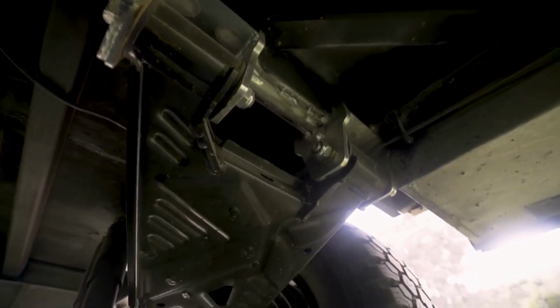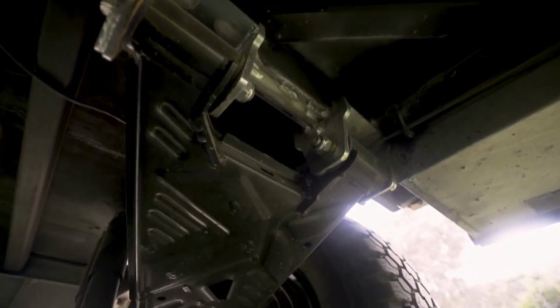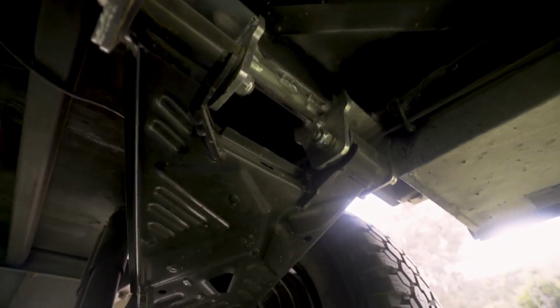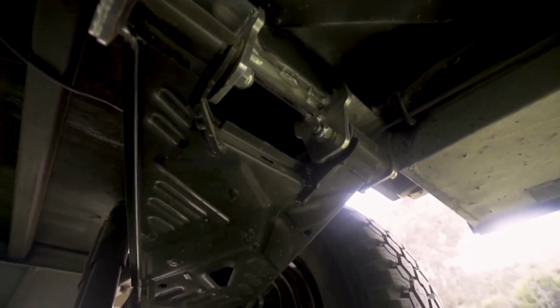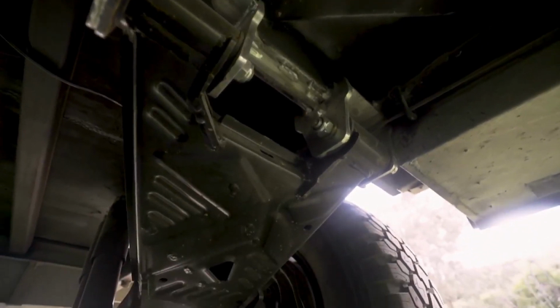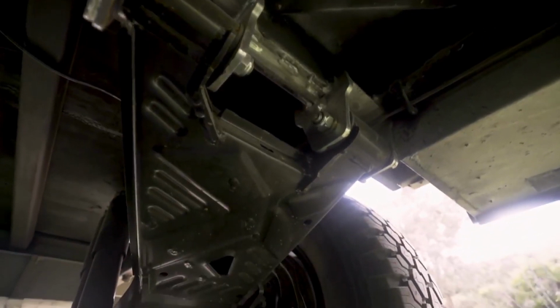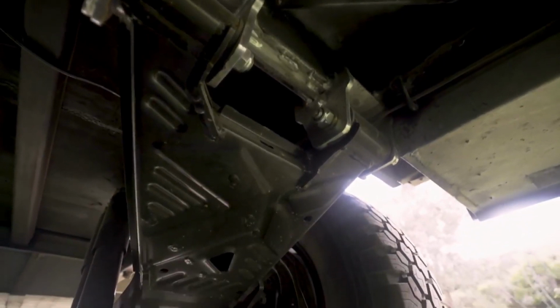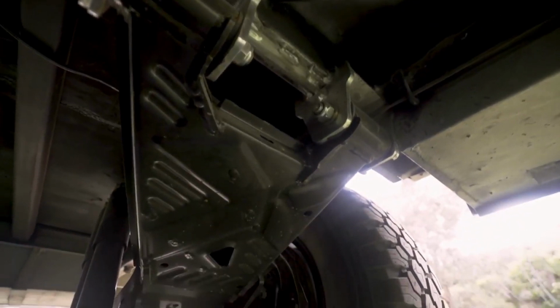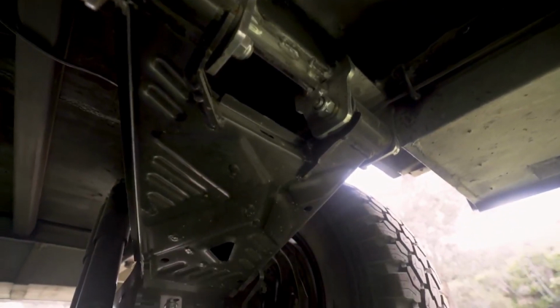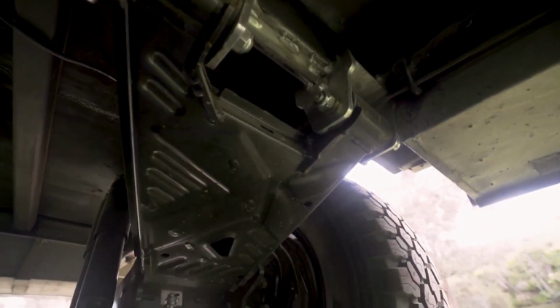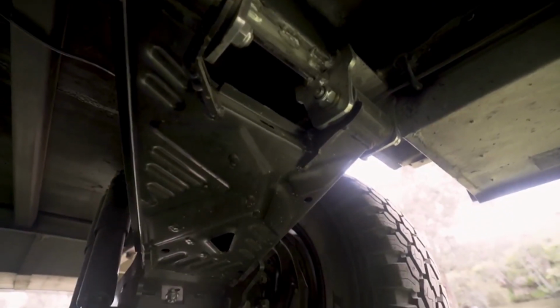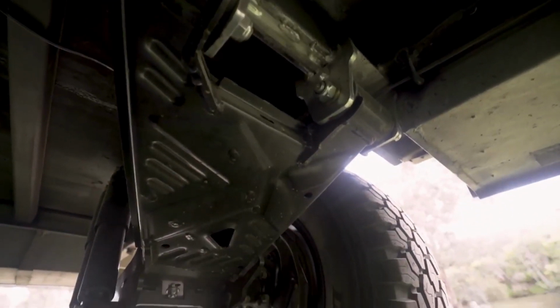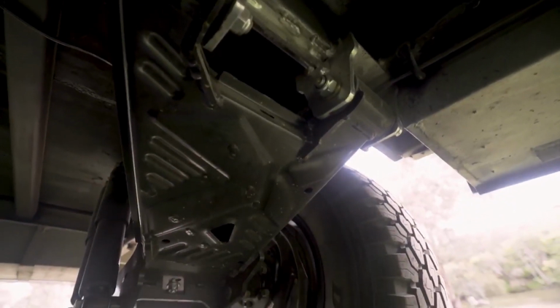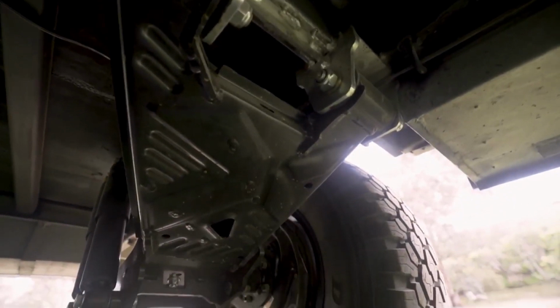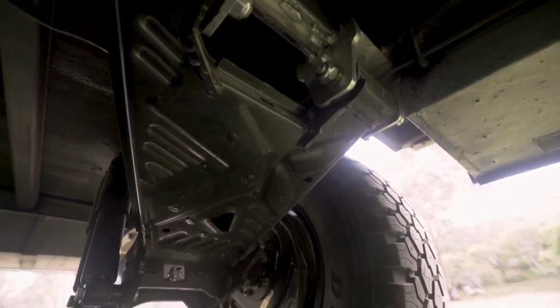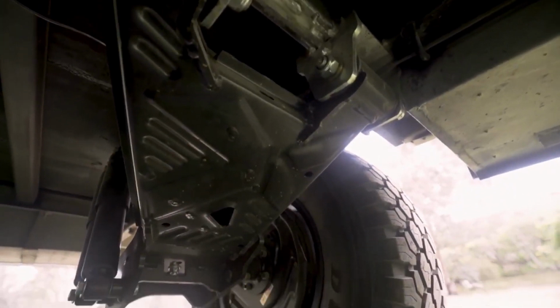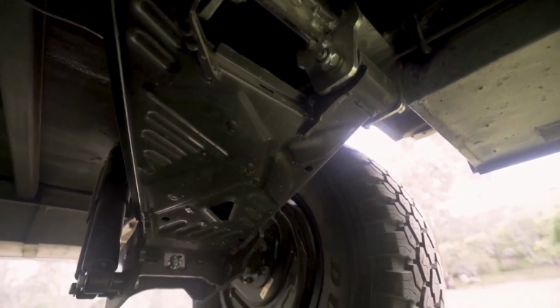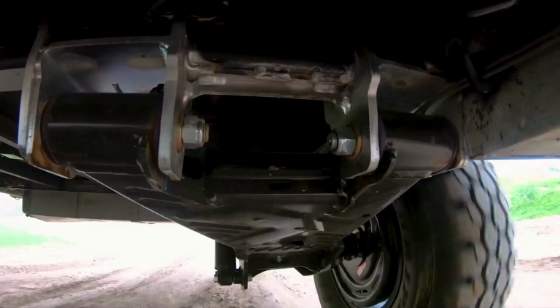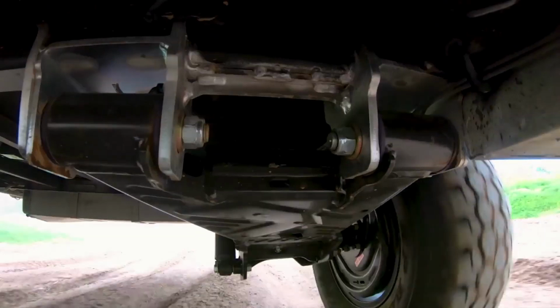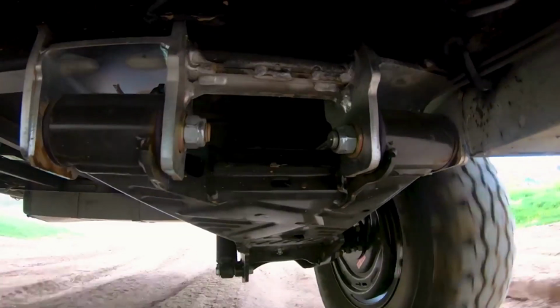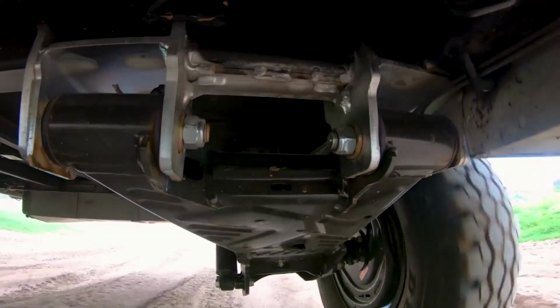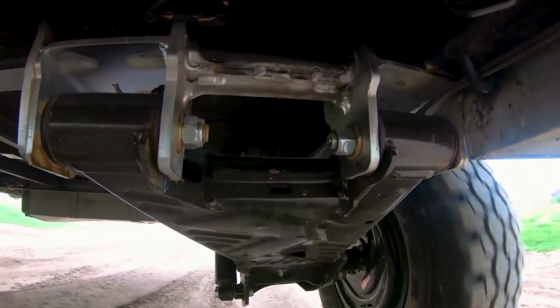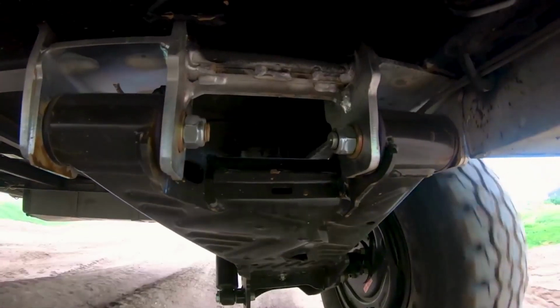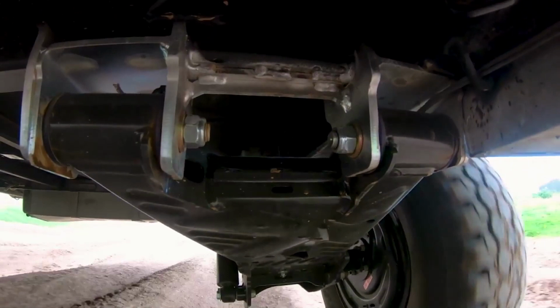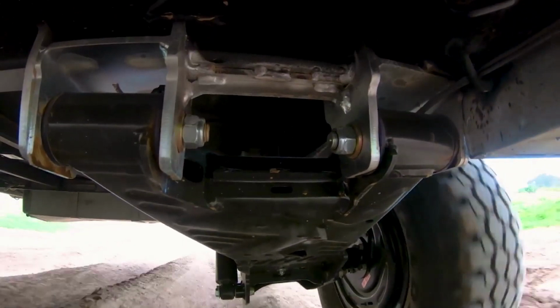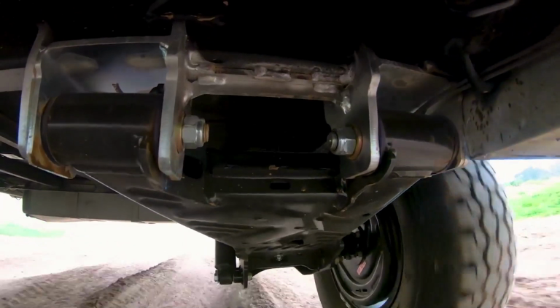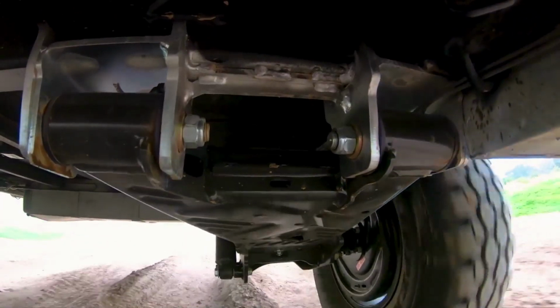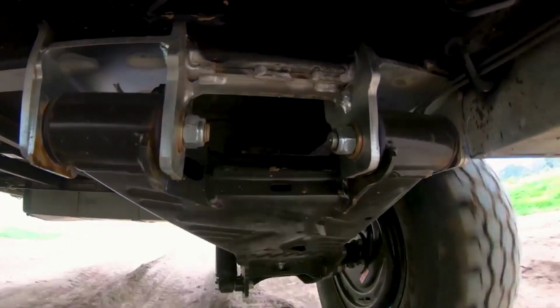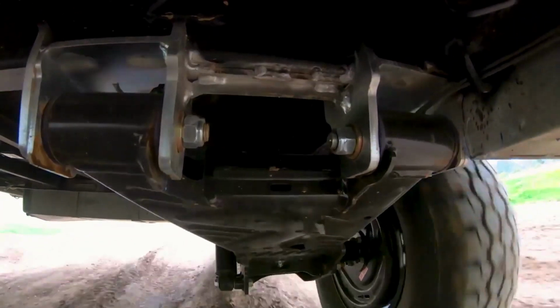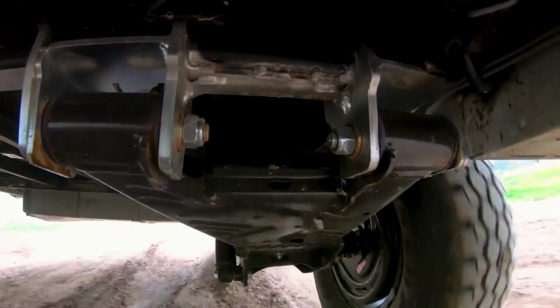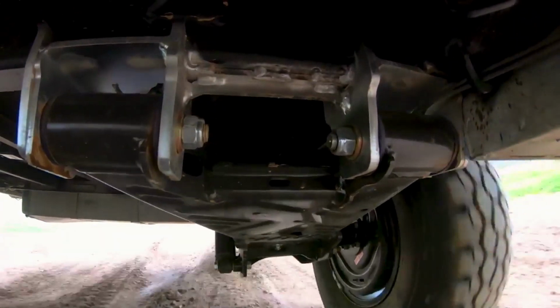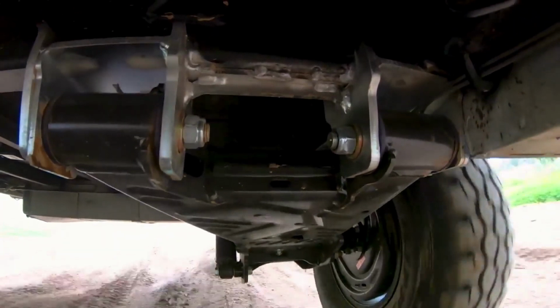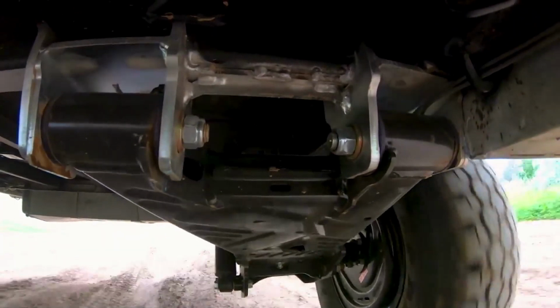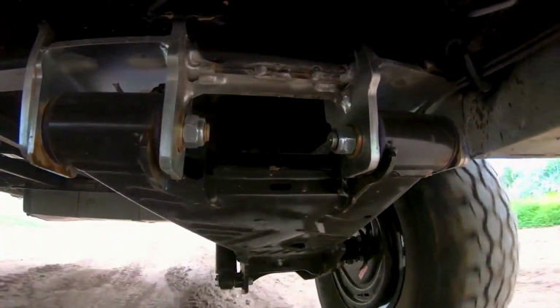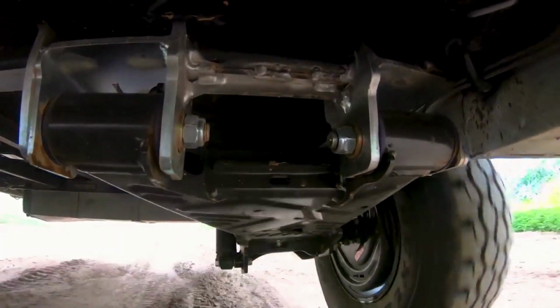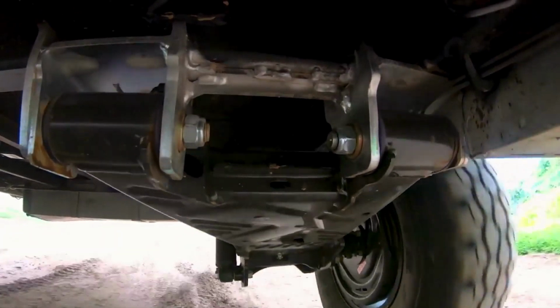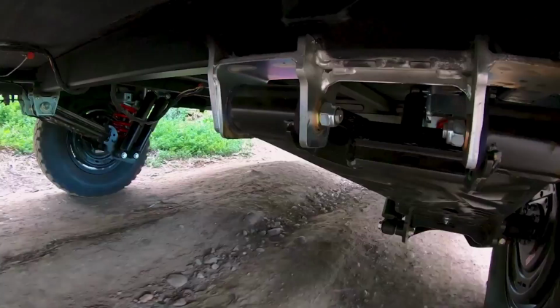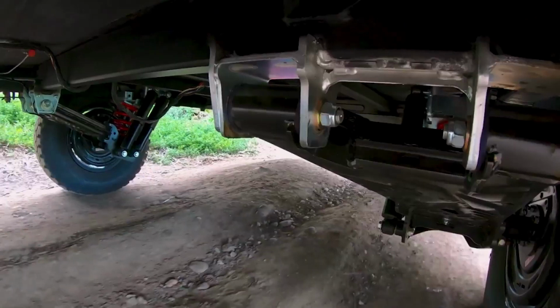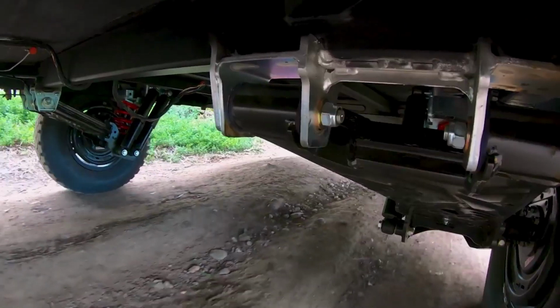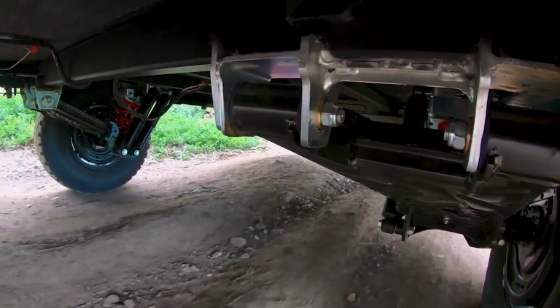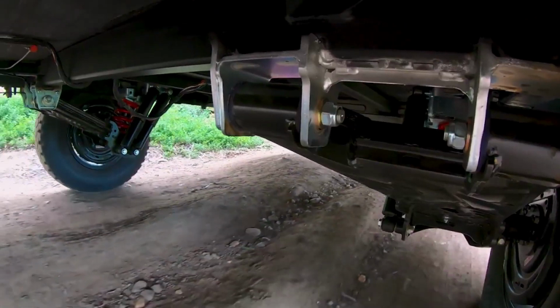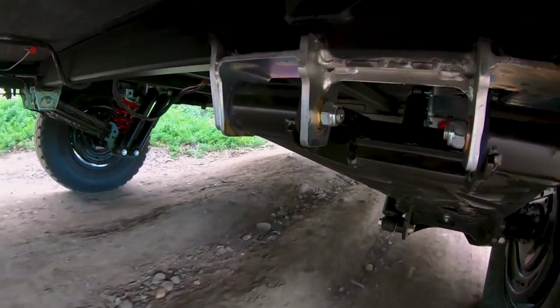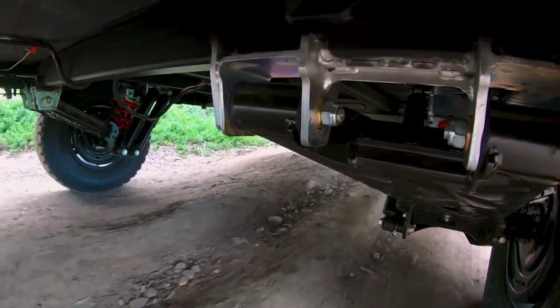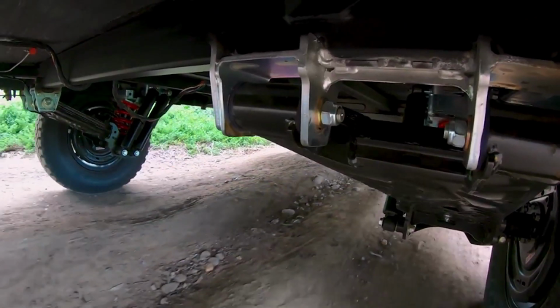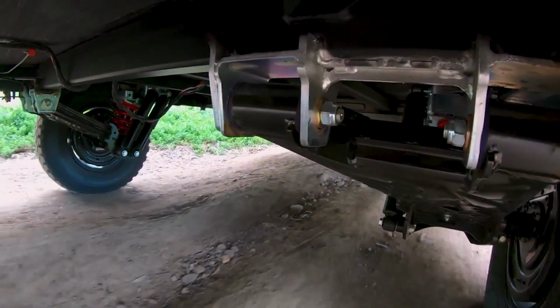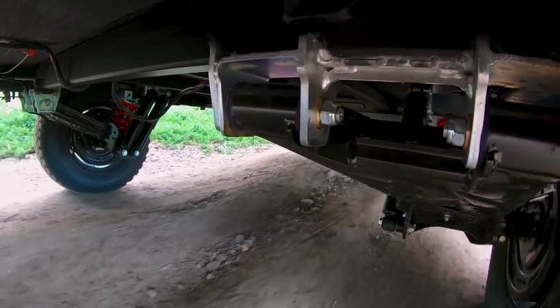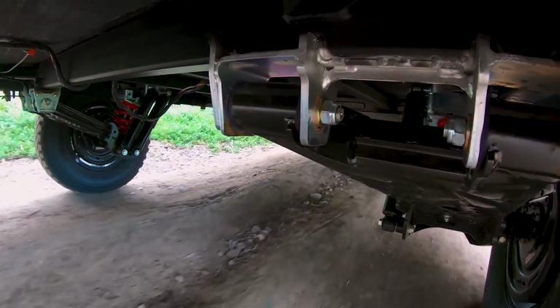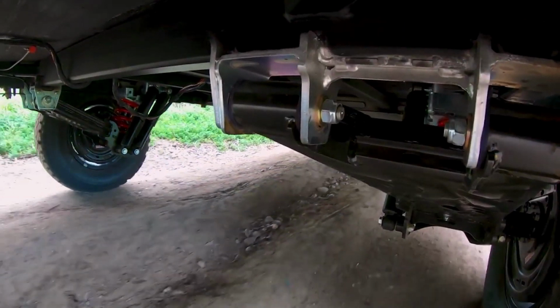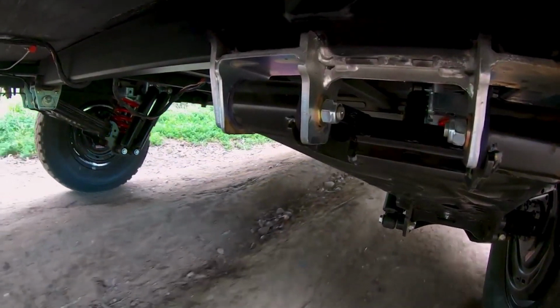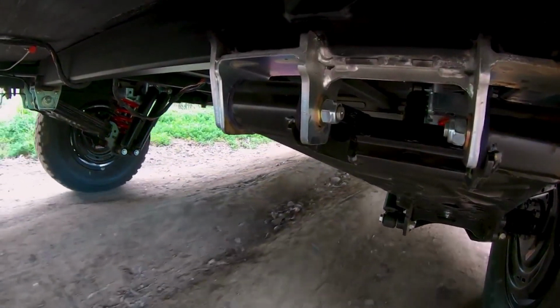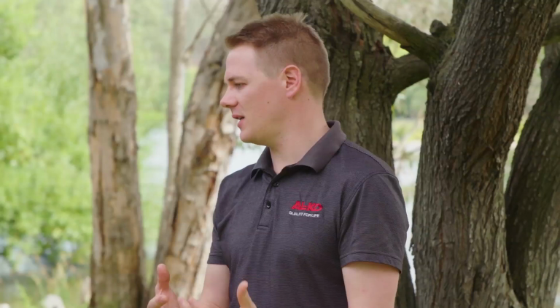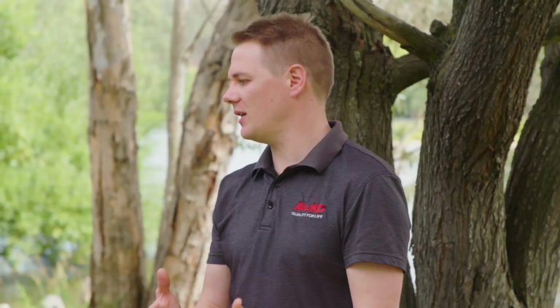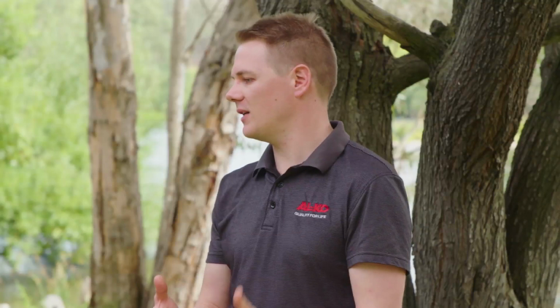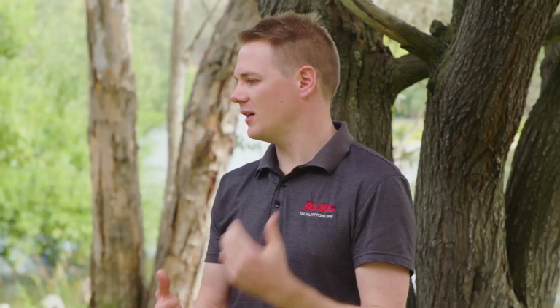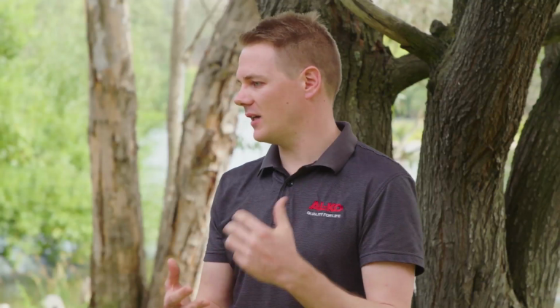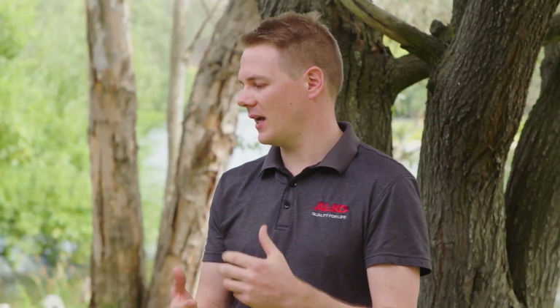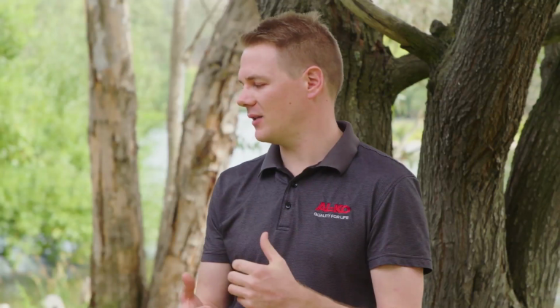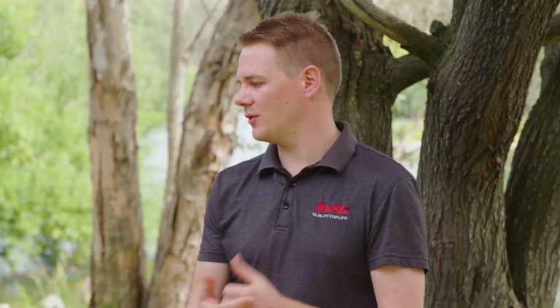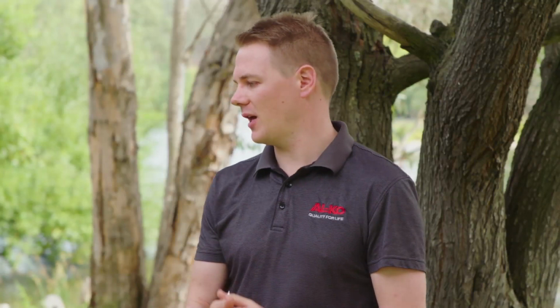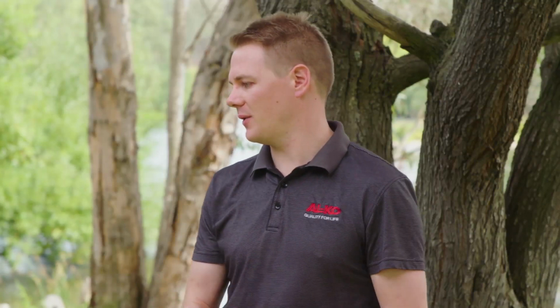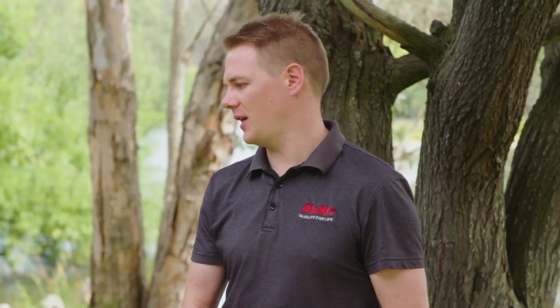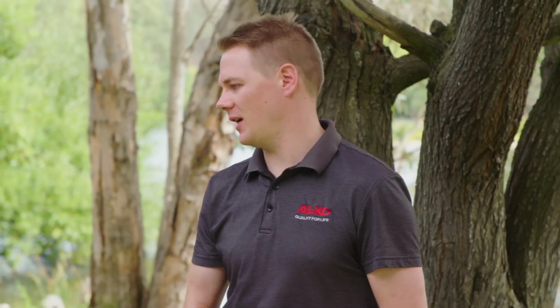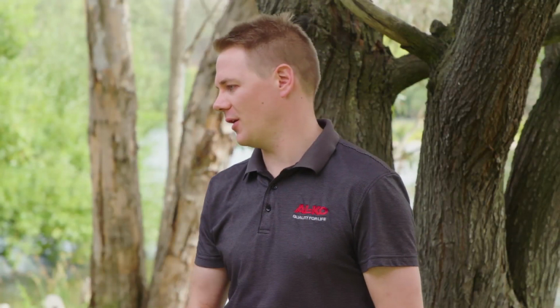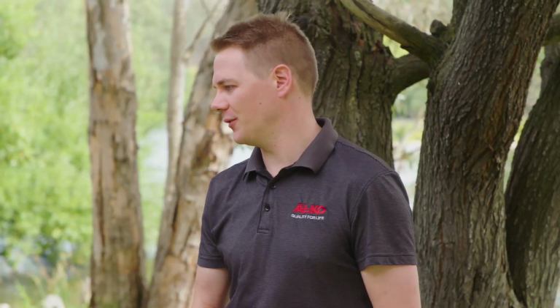So with the clamshell design, we needed the coating all inside as well as outside the arm. You can't do that with zinc. You can do that with the E-coat.